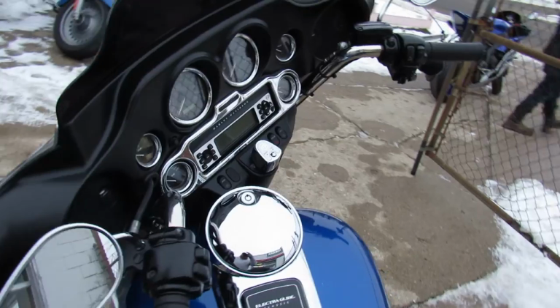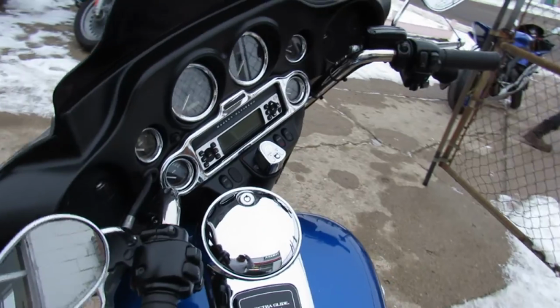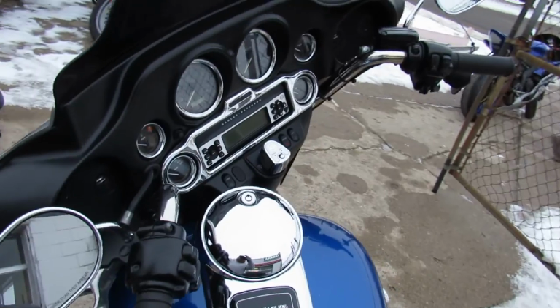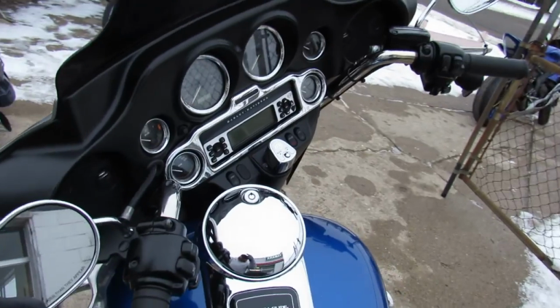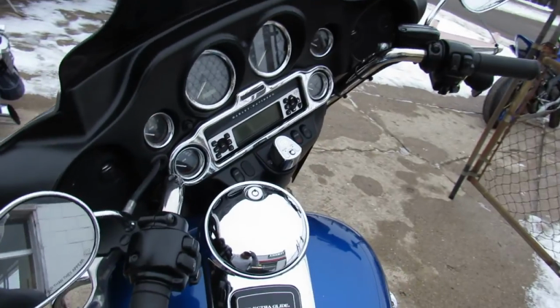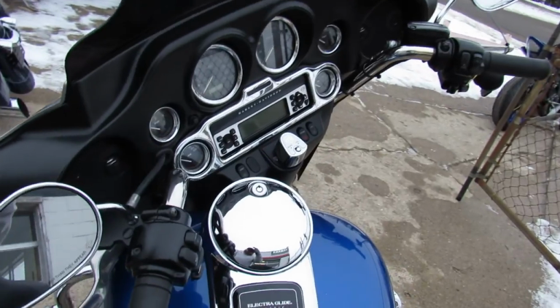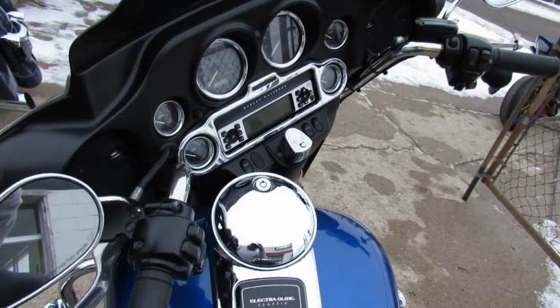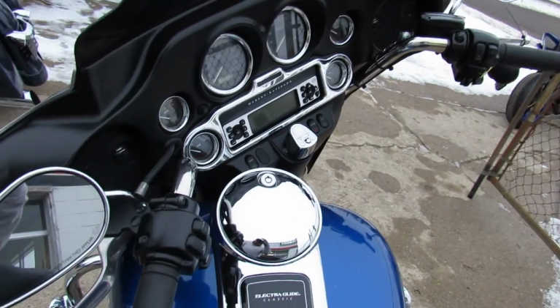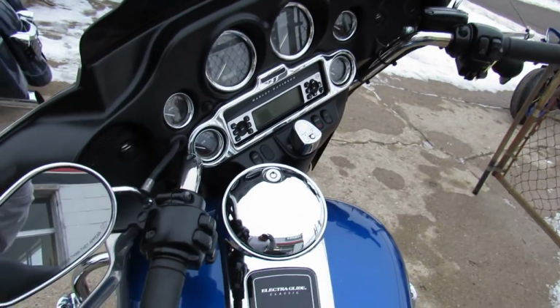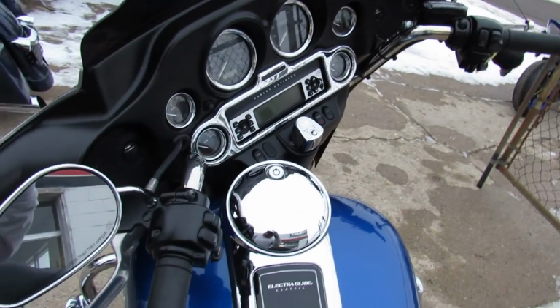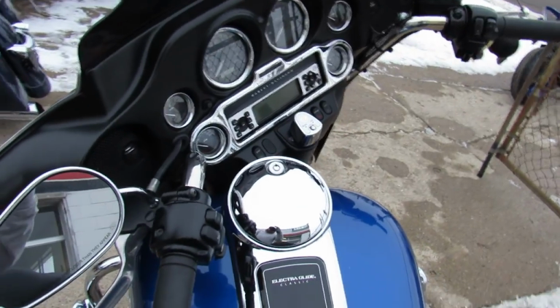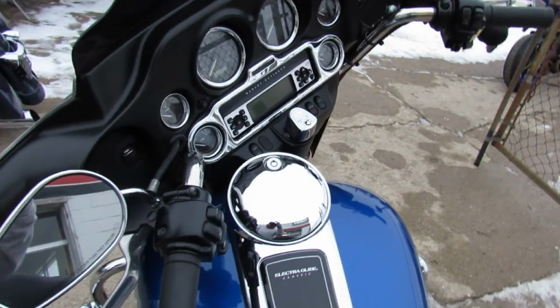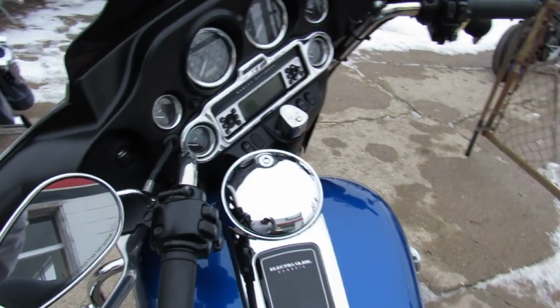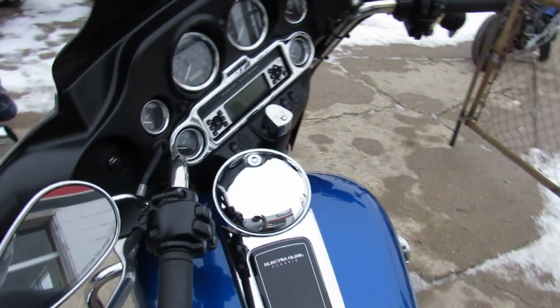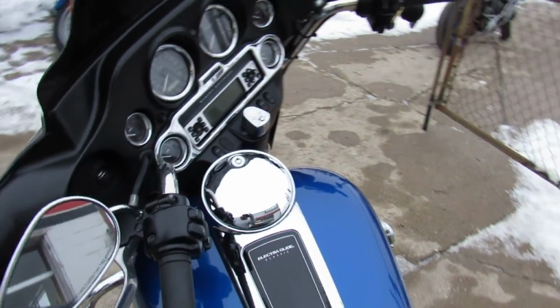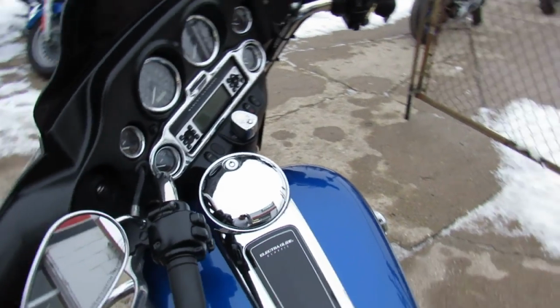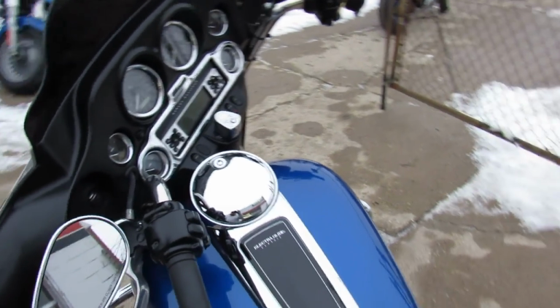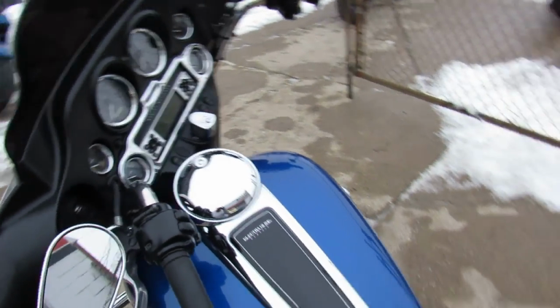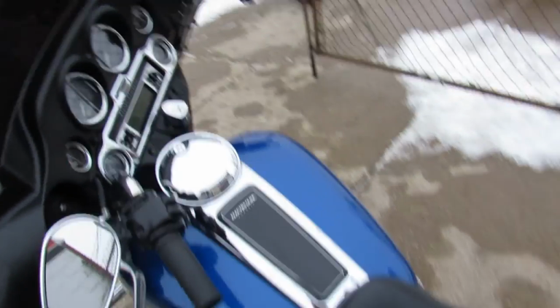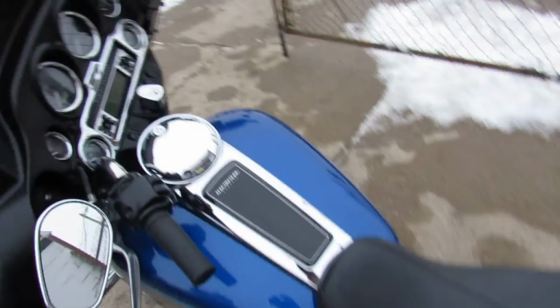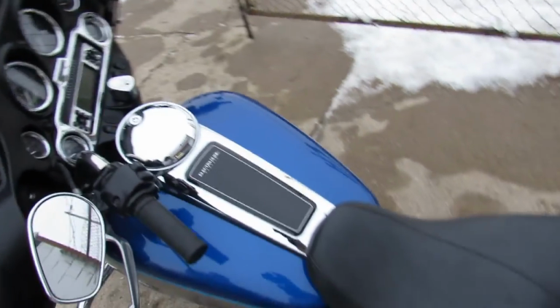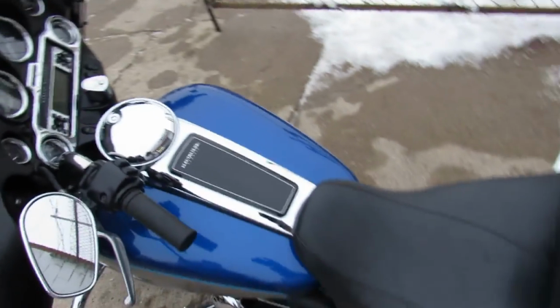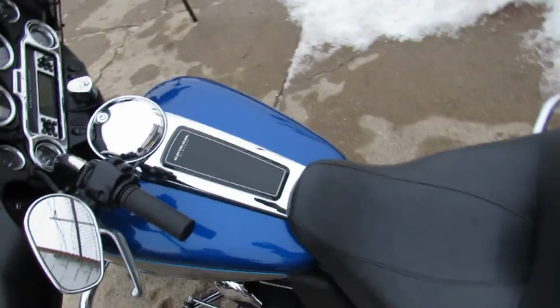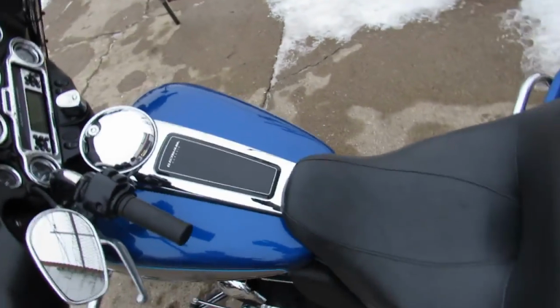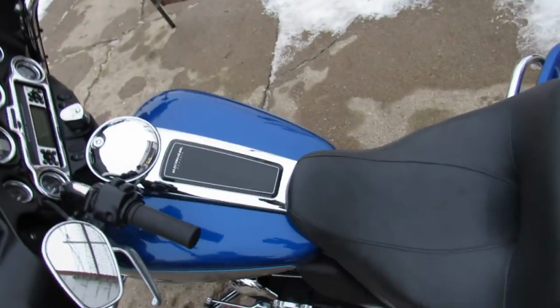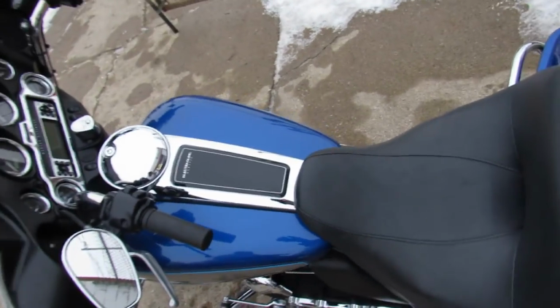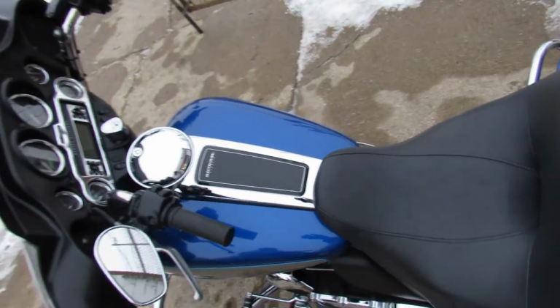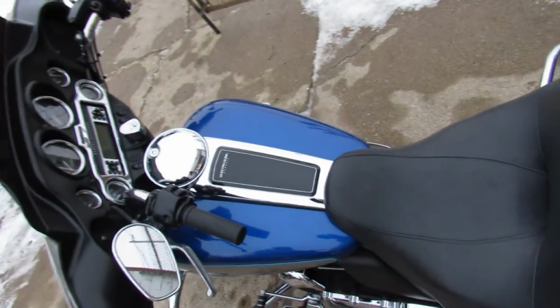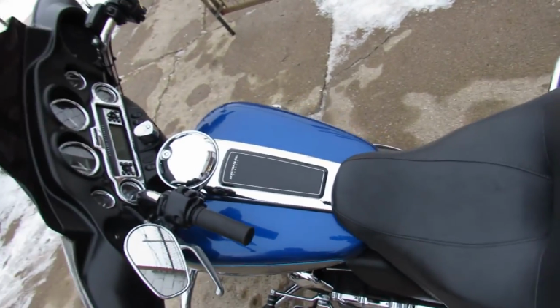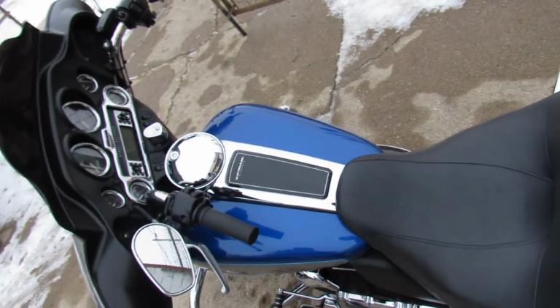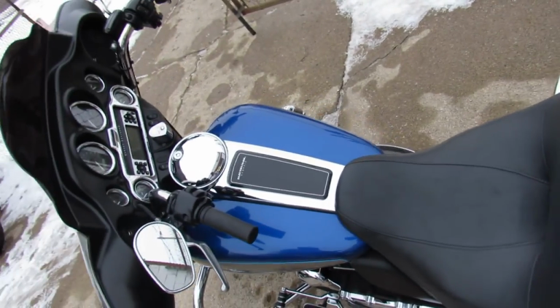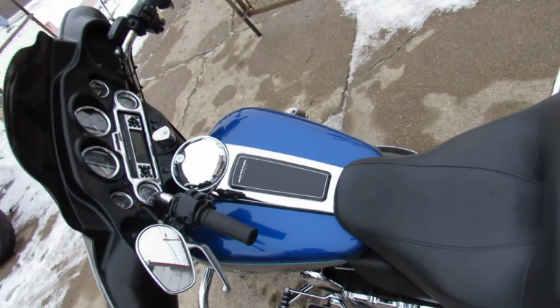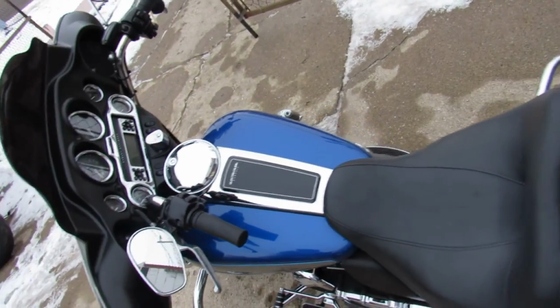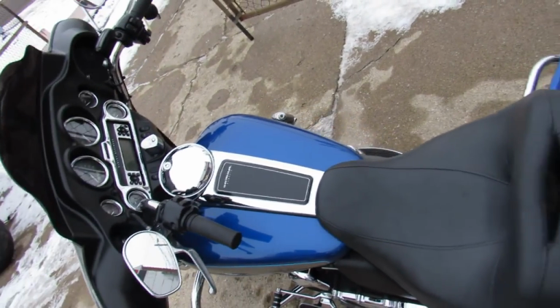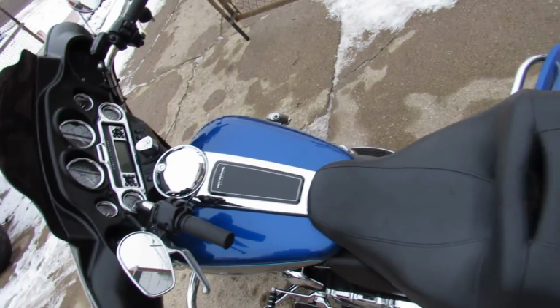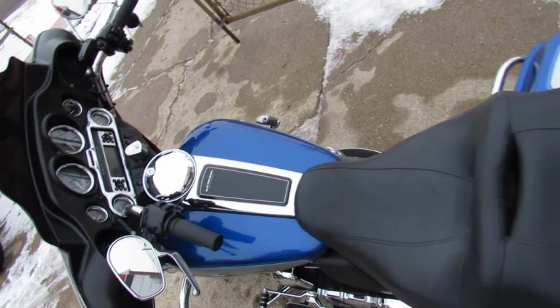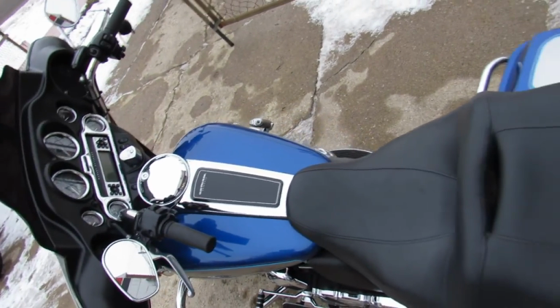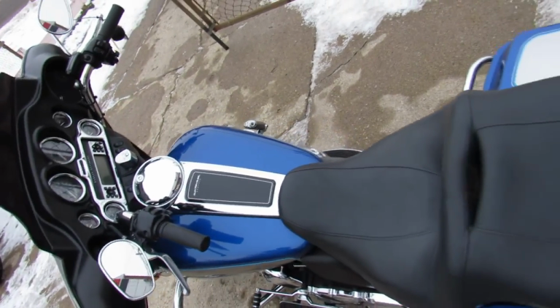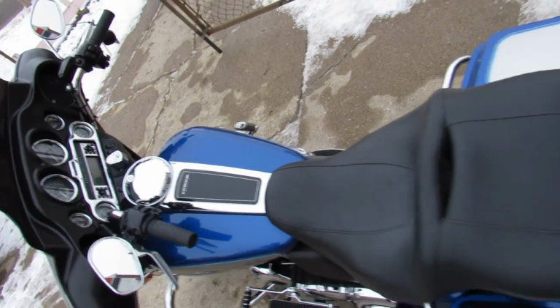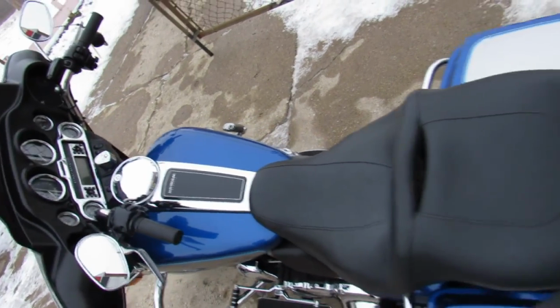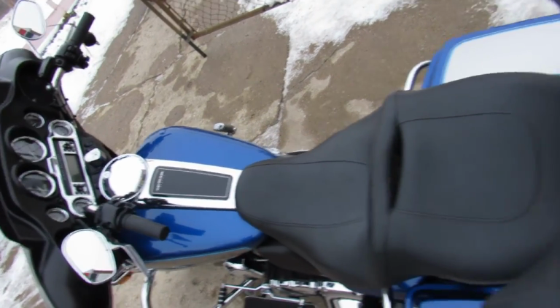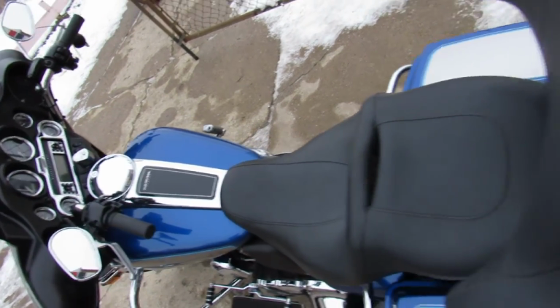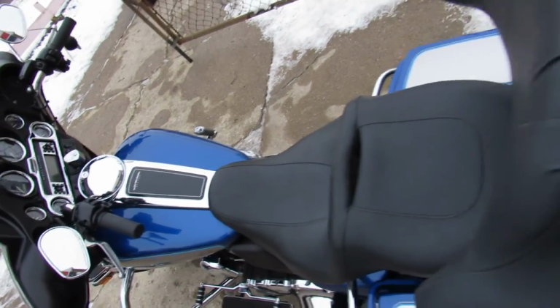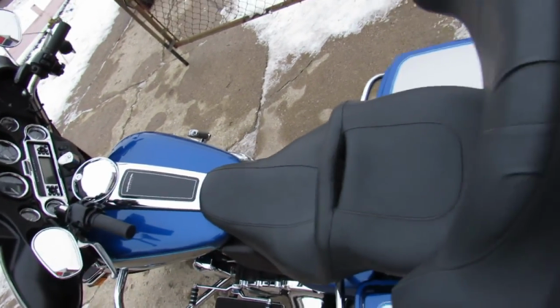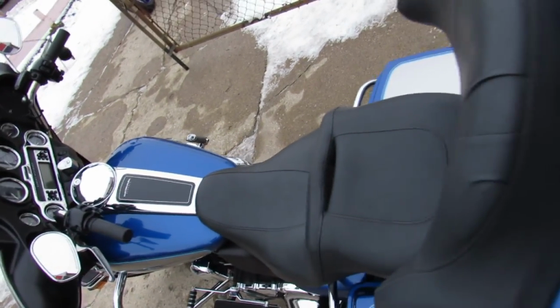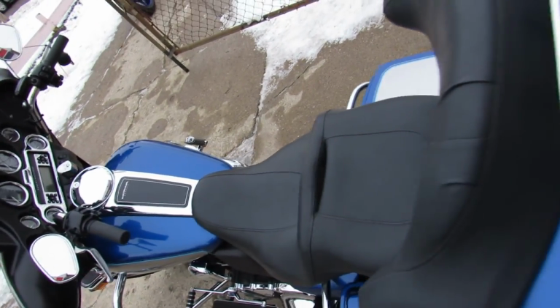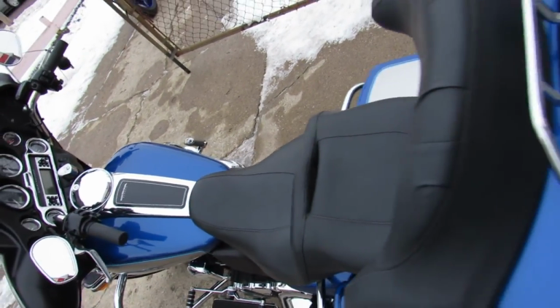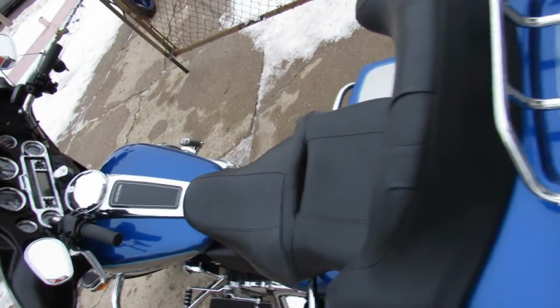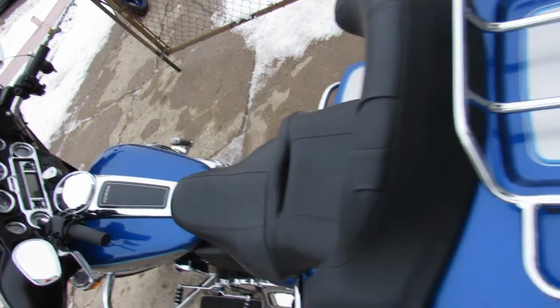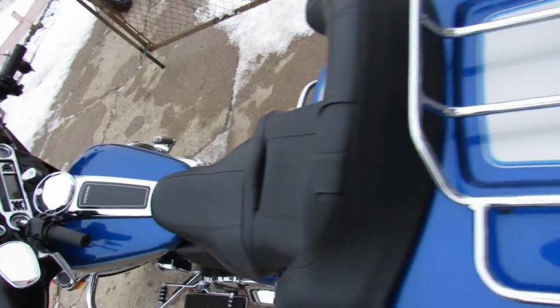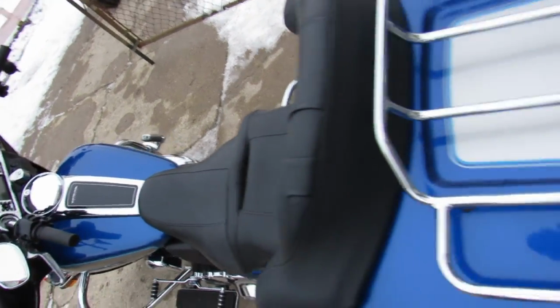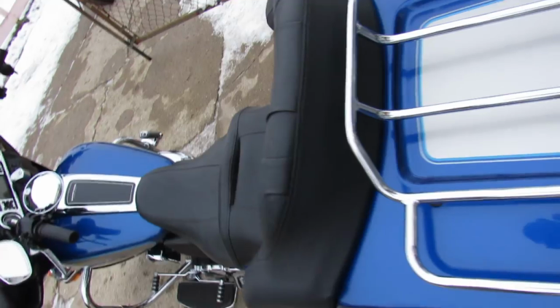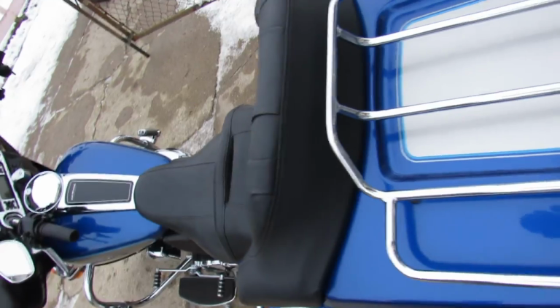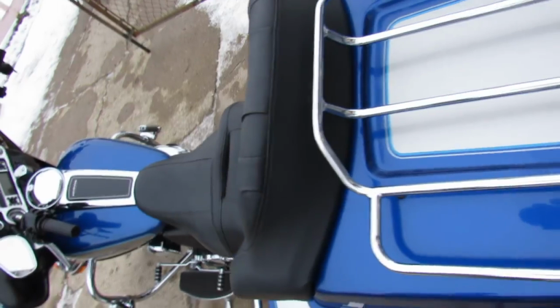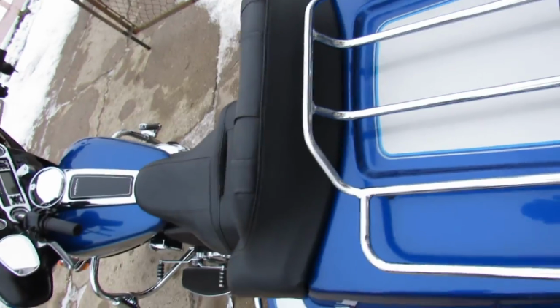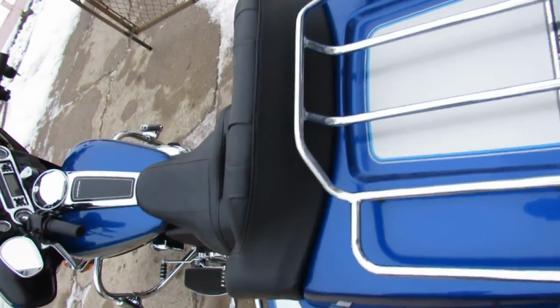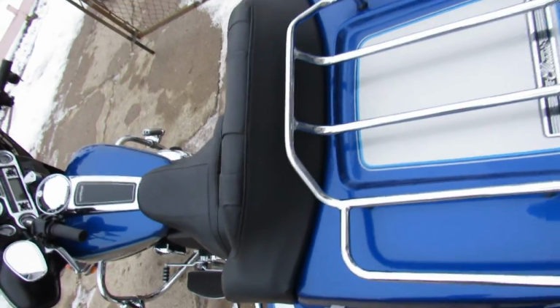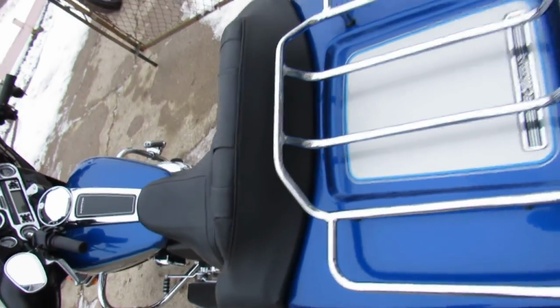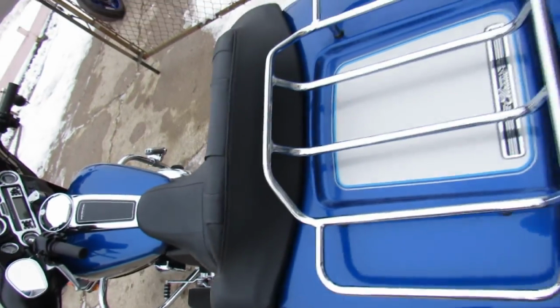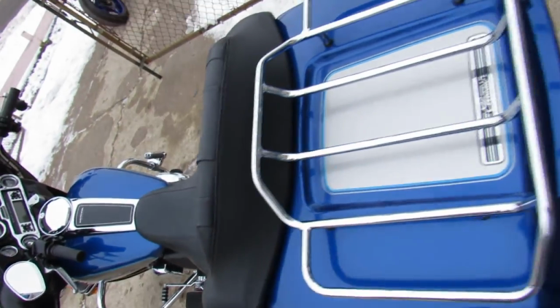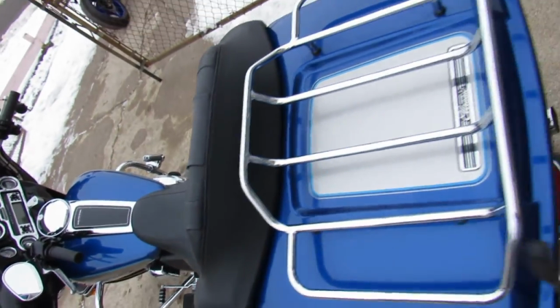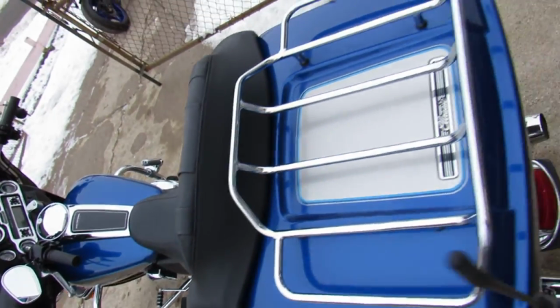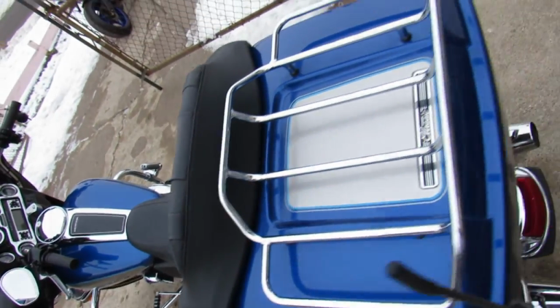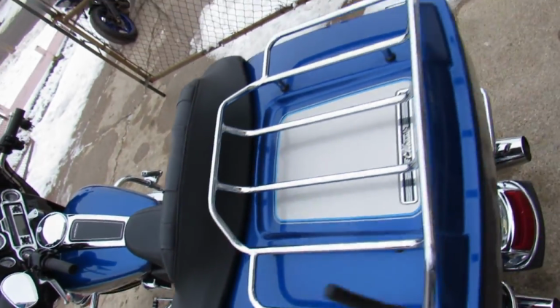The one we're doing a video on is a 2009 Electric Glide. It's got good miles — 16,336 miles.